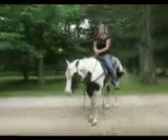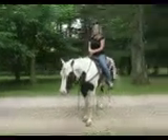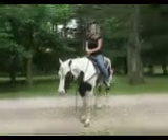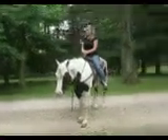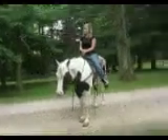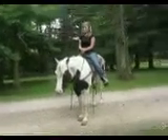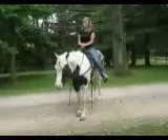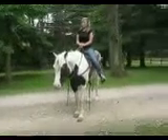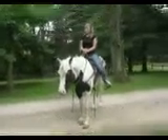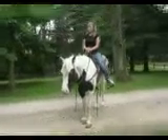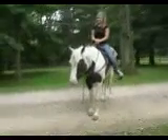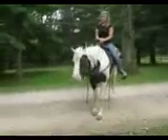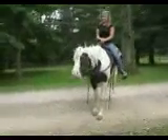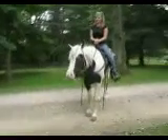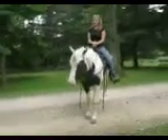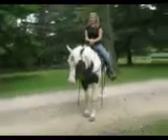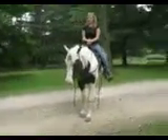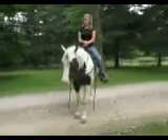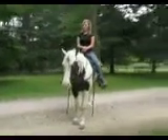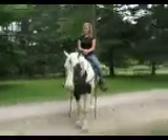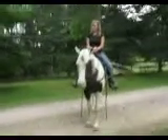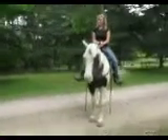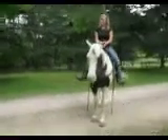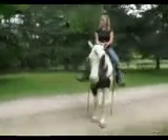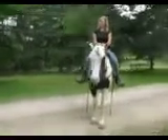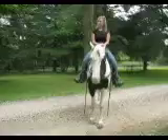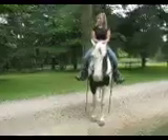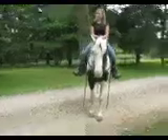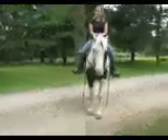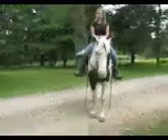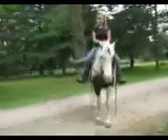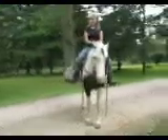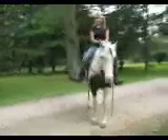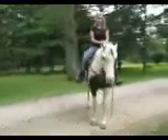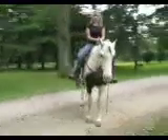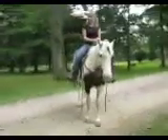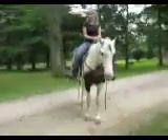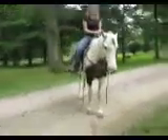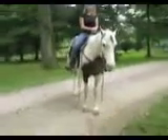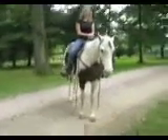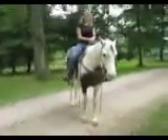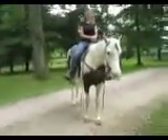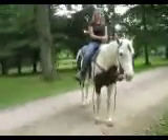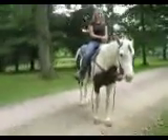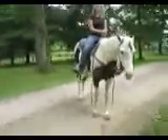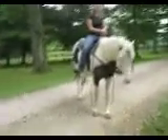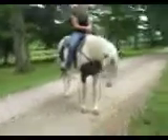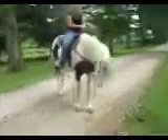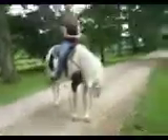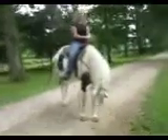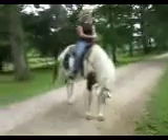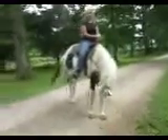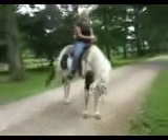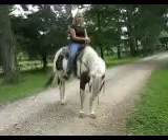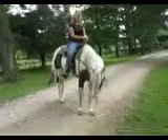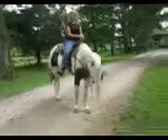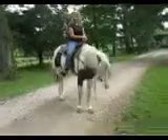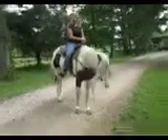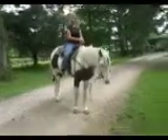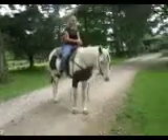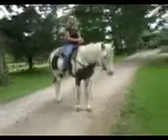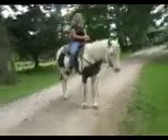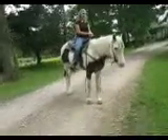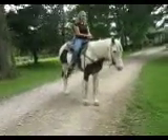And as you can see, he will stop, stand, and wait for as long as you want. He has been used as a trotting horse on trails.